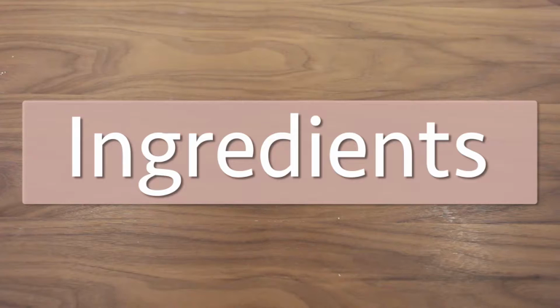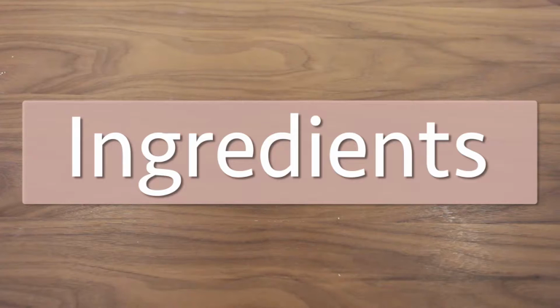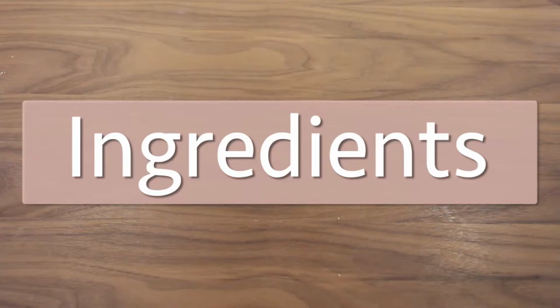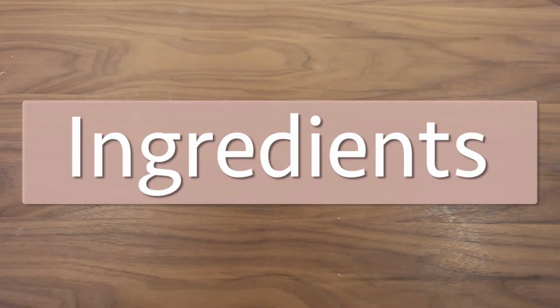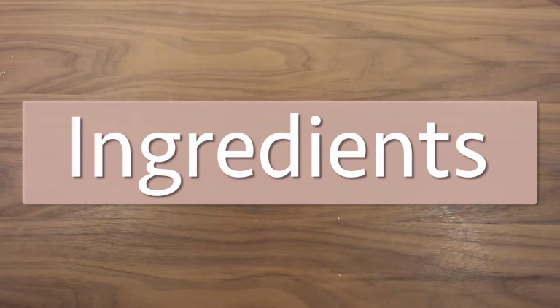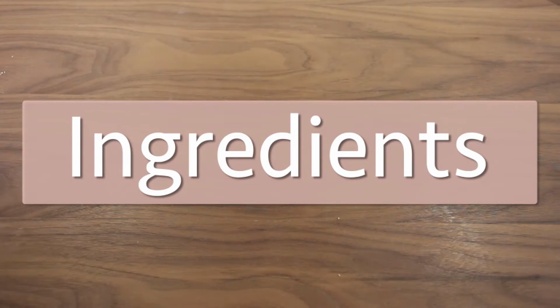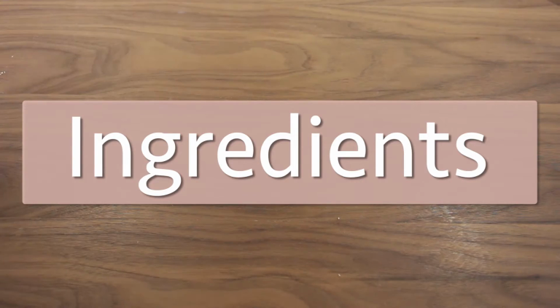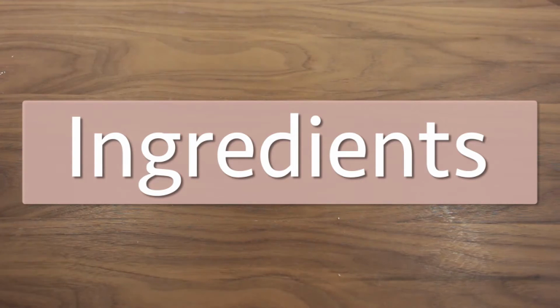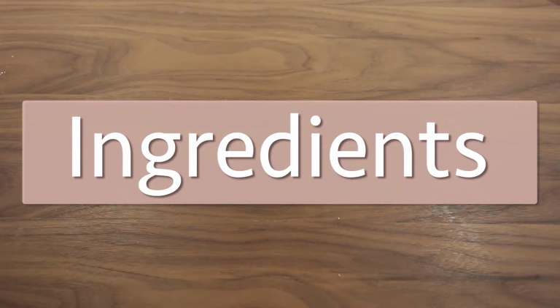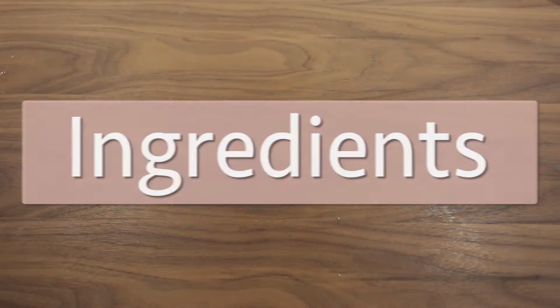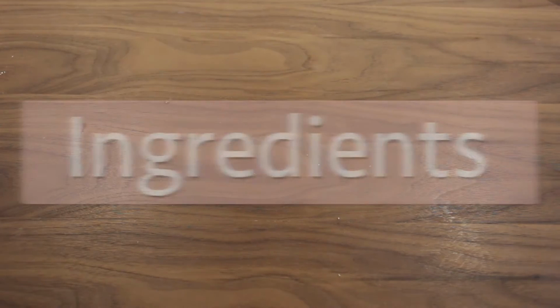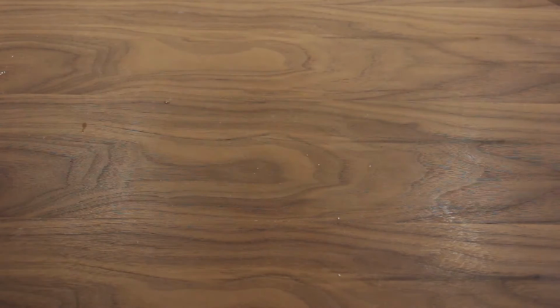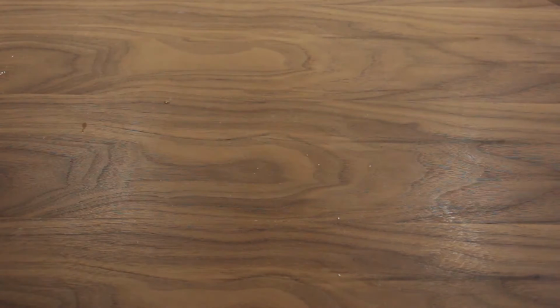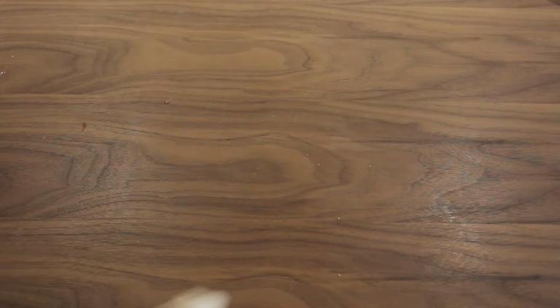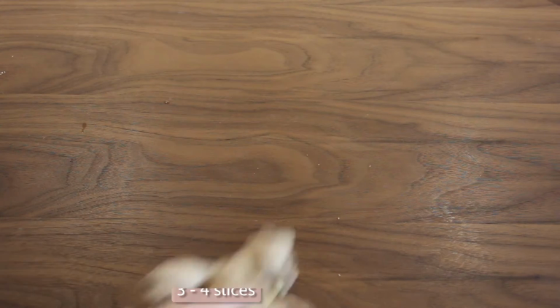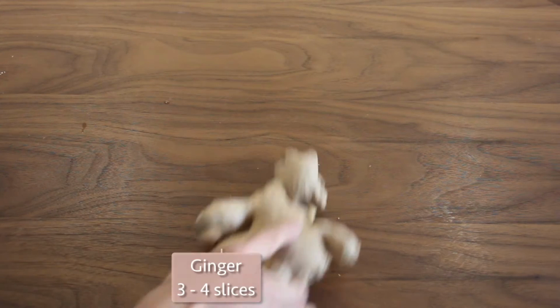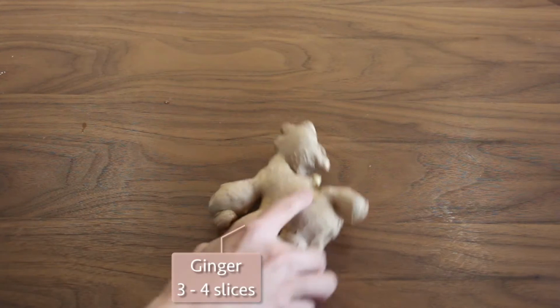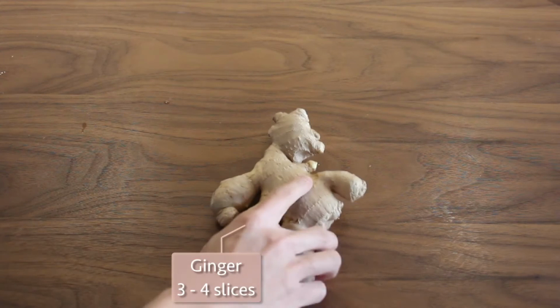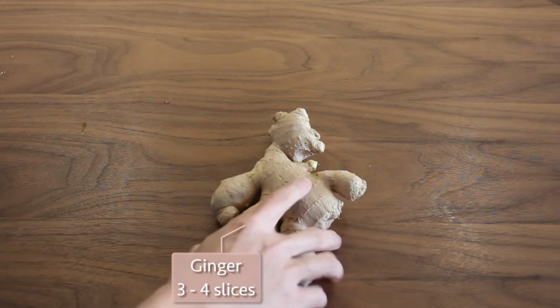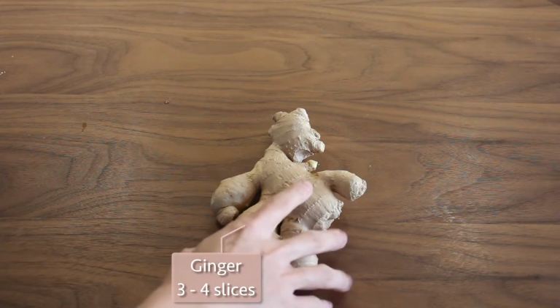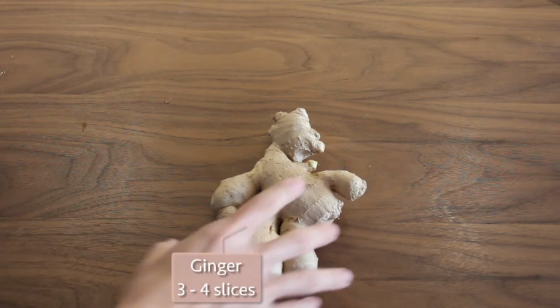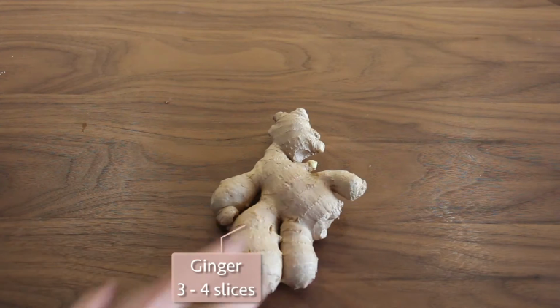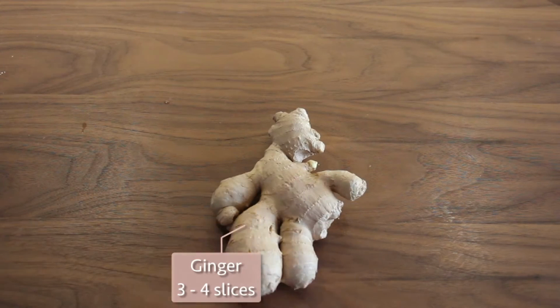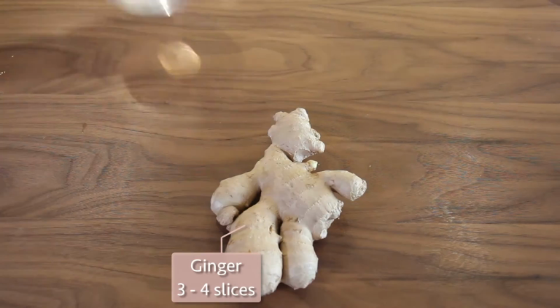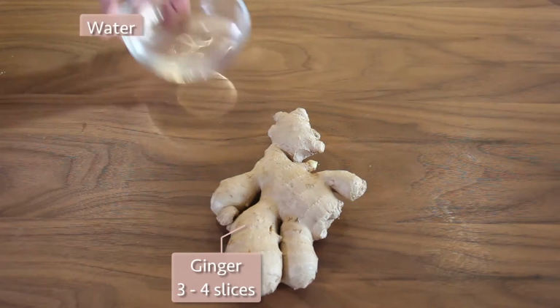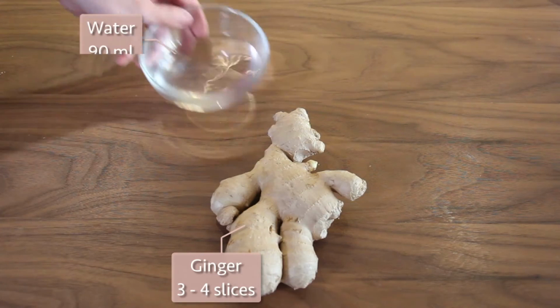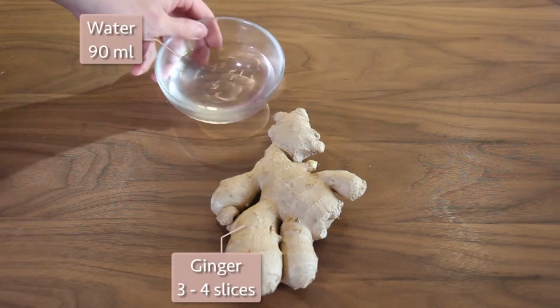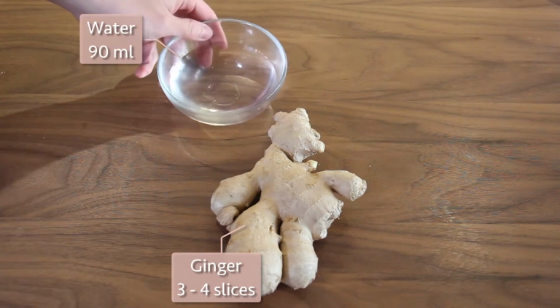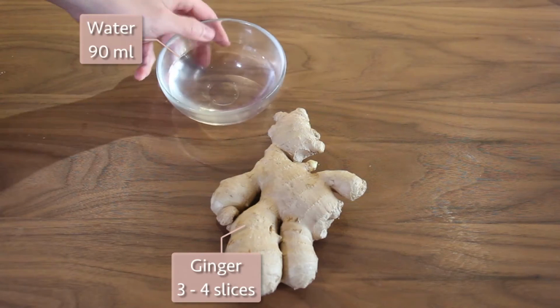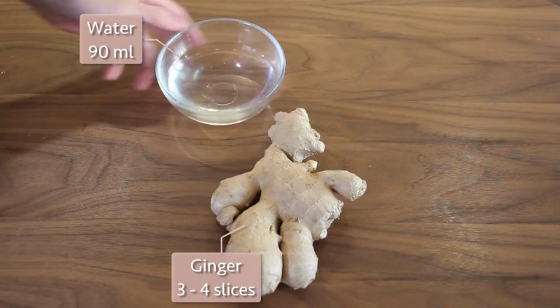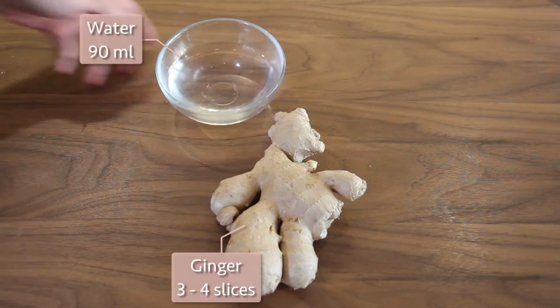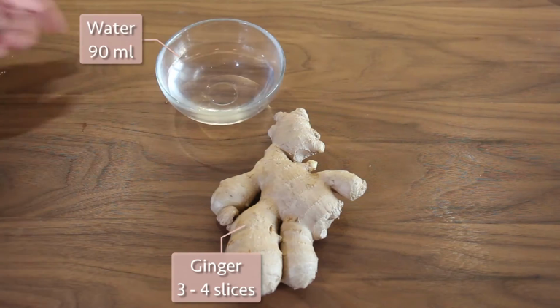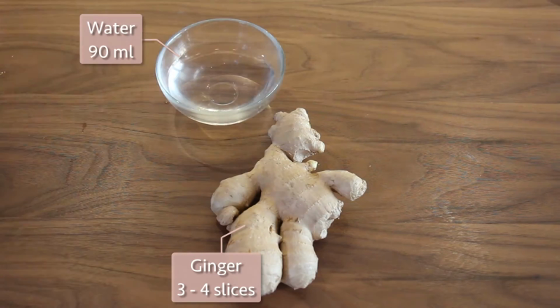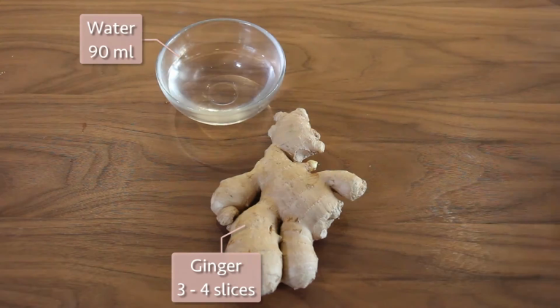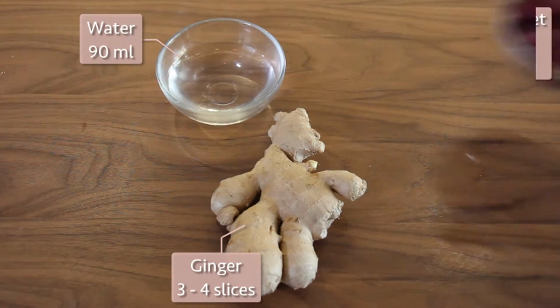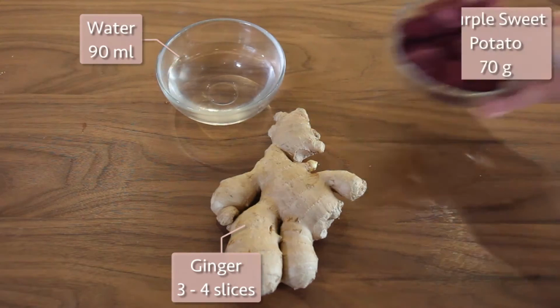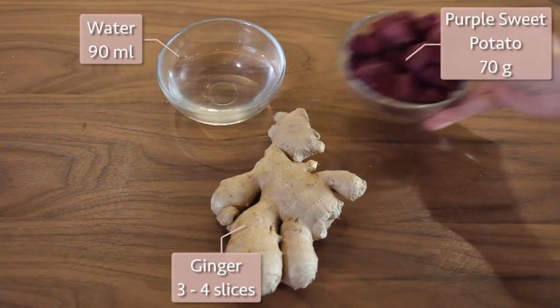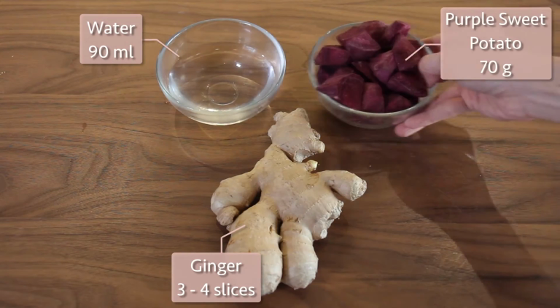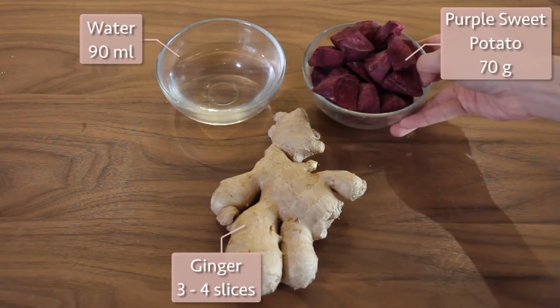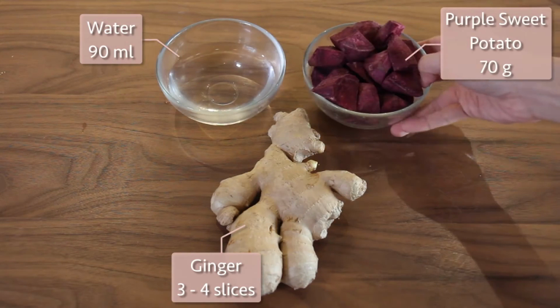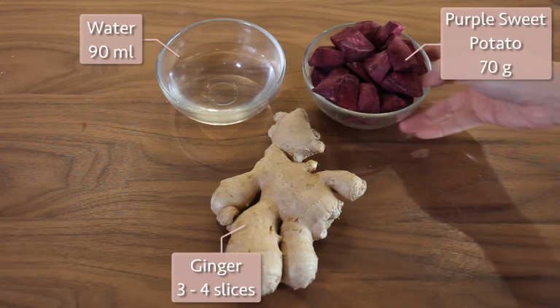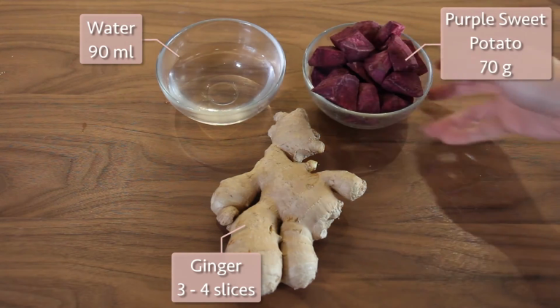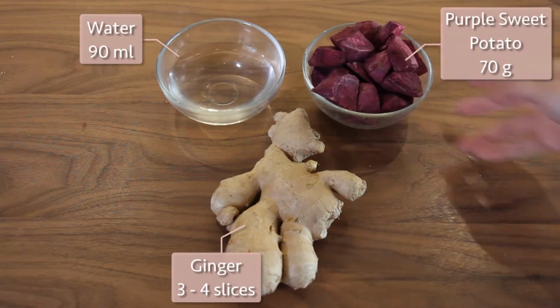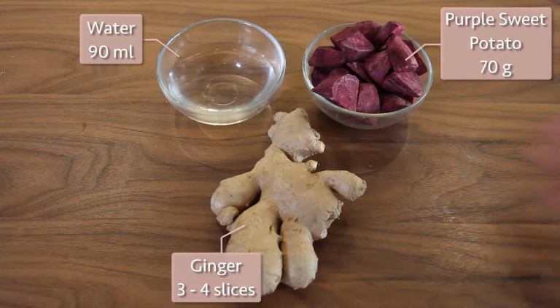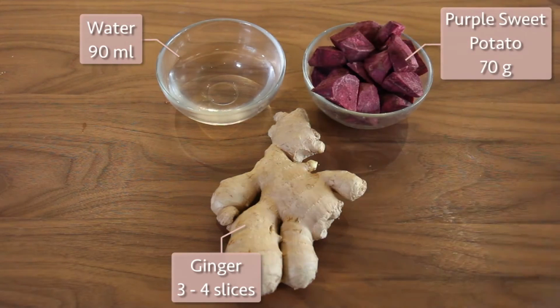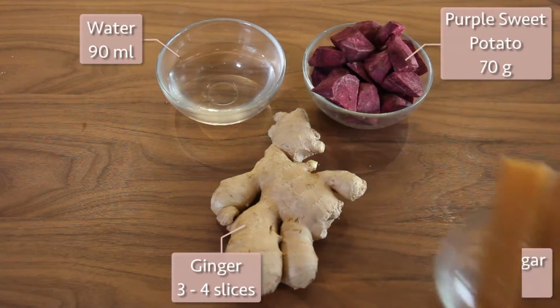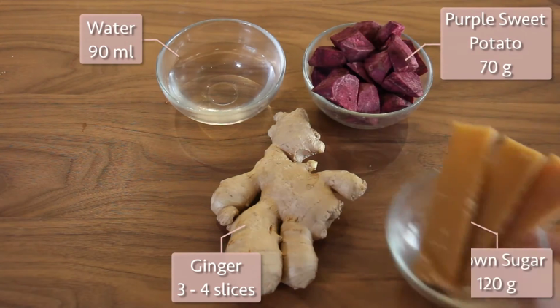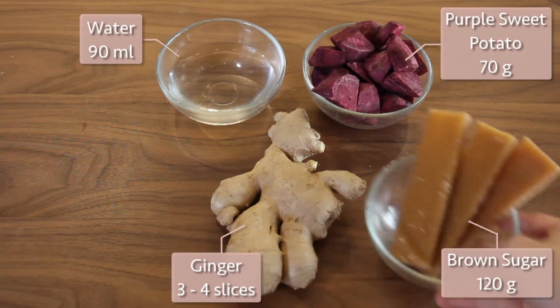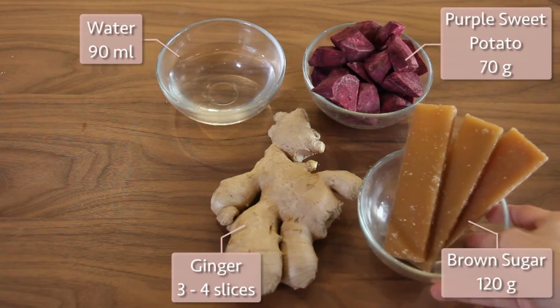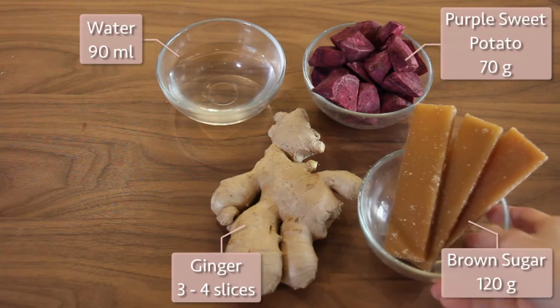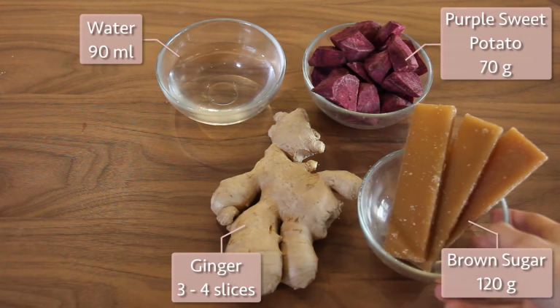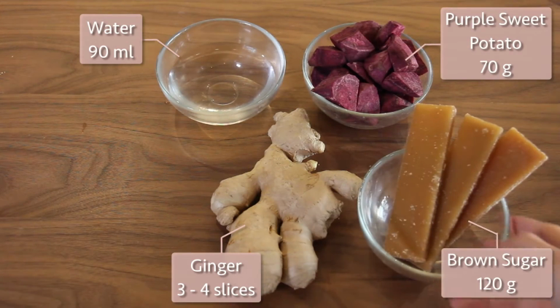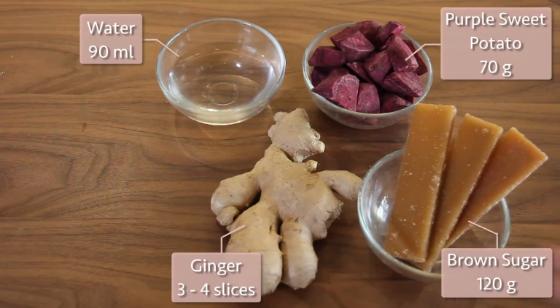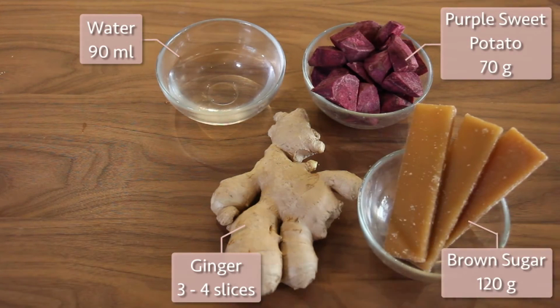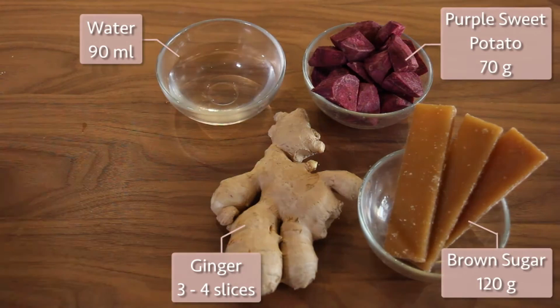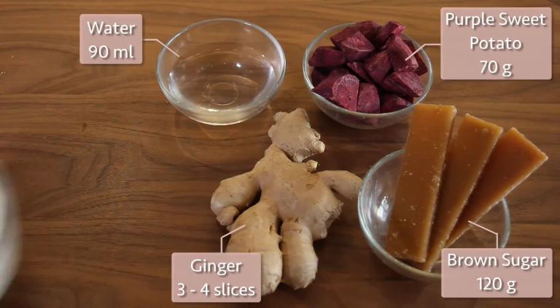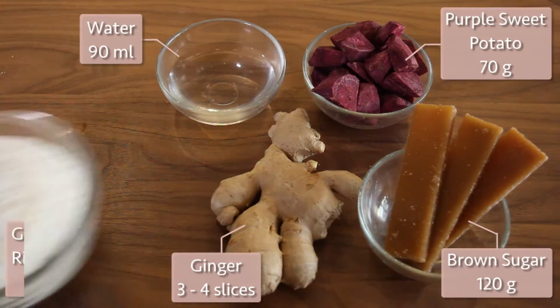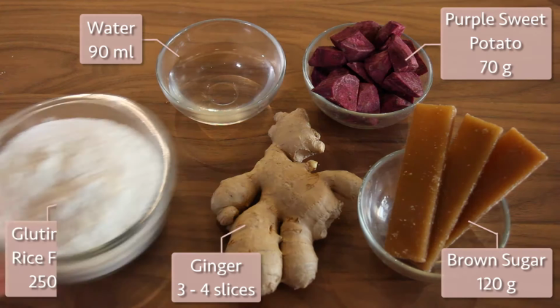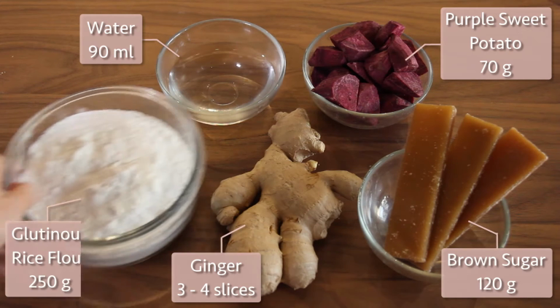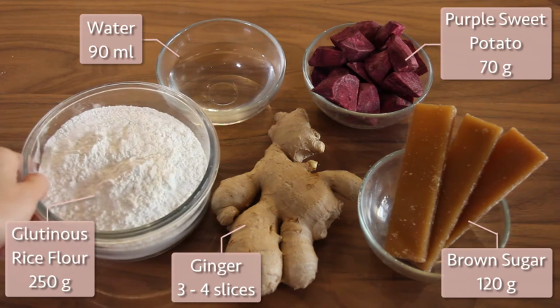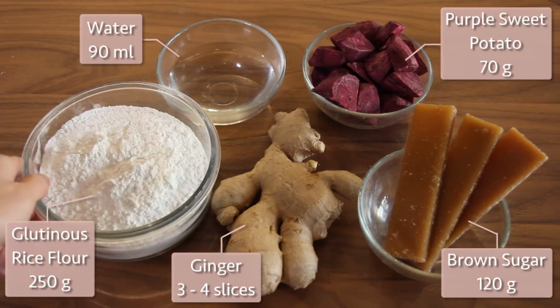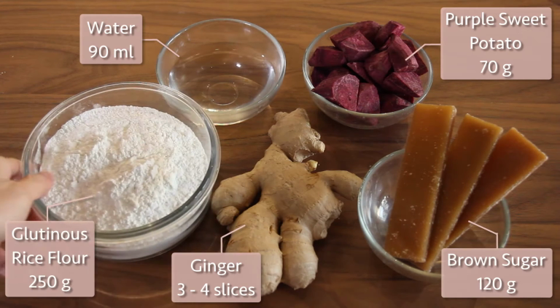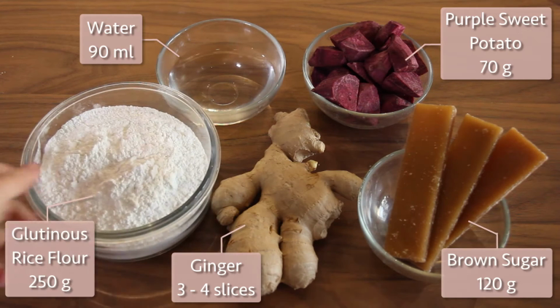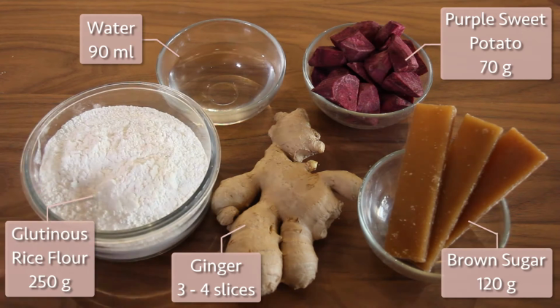For ingredients we have ginger, water, sweet potato, brown sugar, and glutinous rice flour.